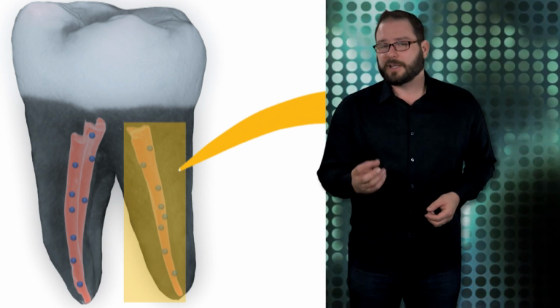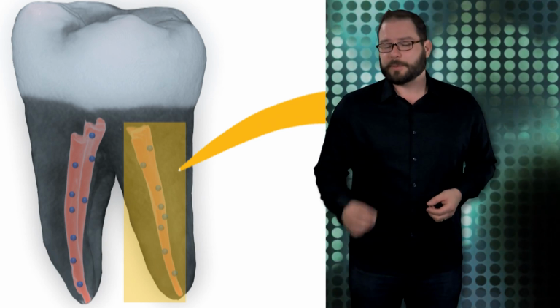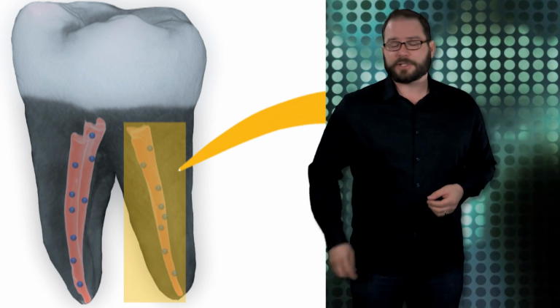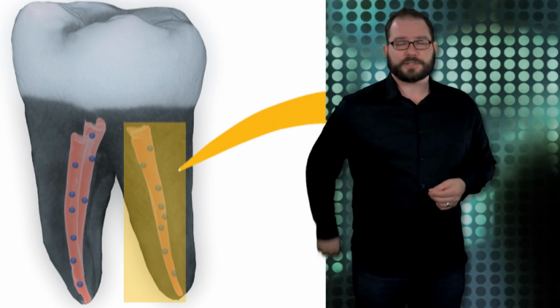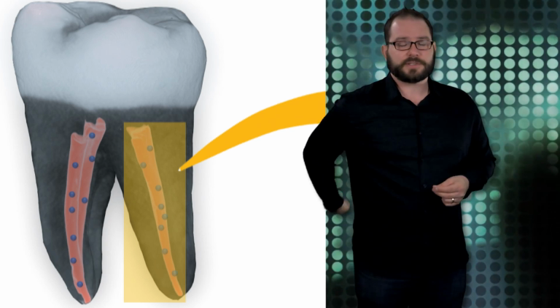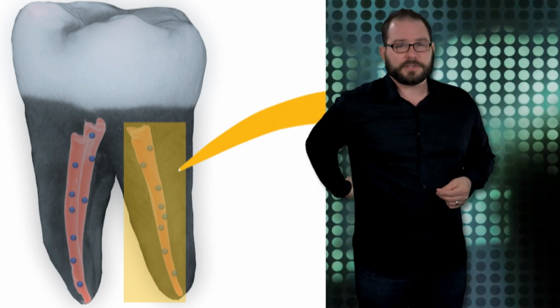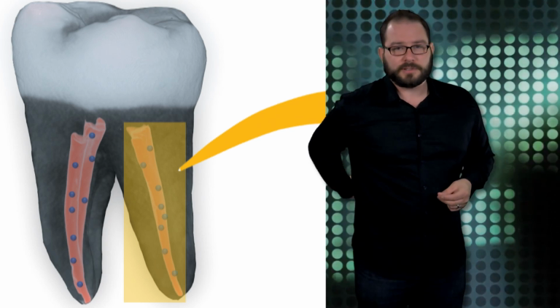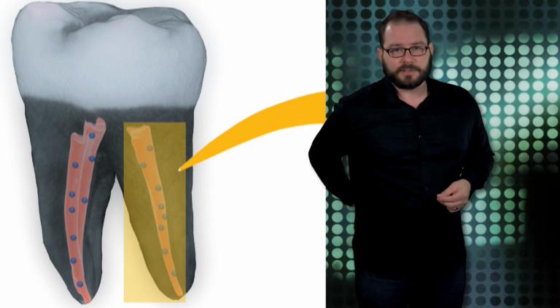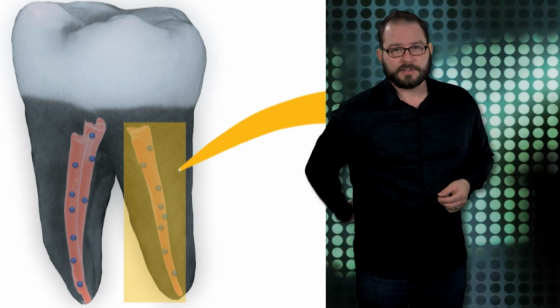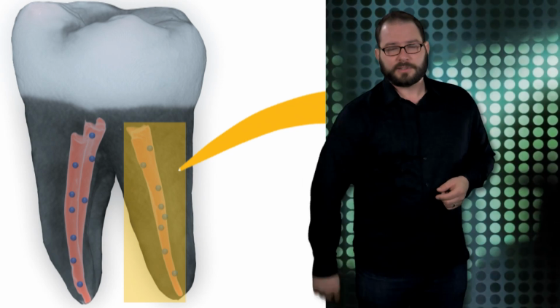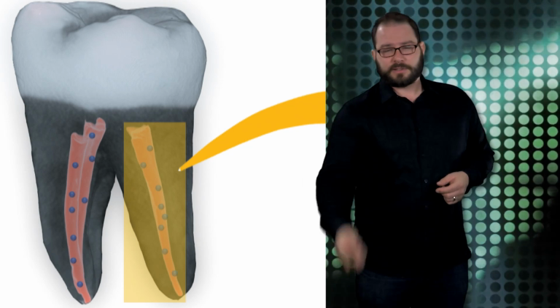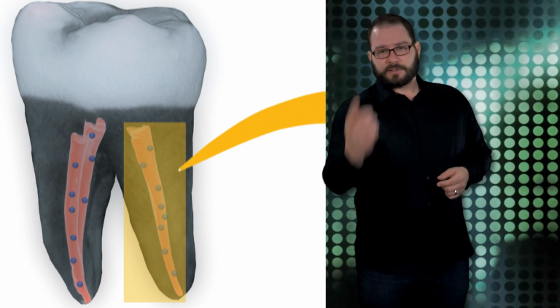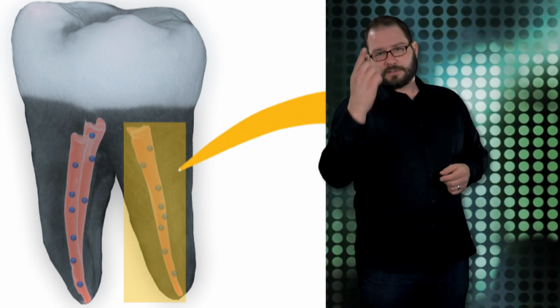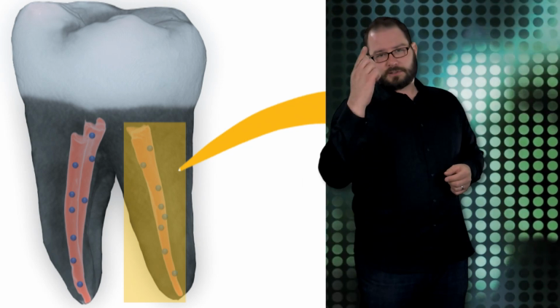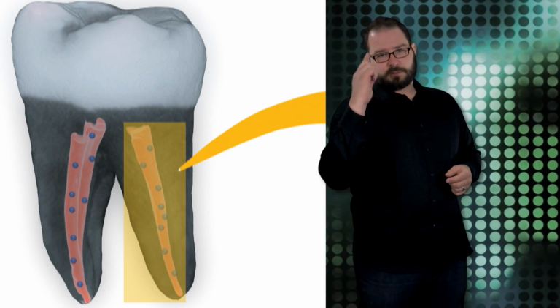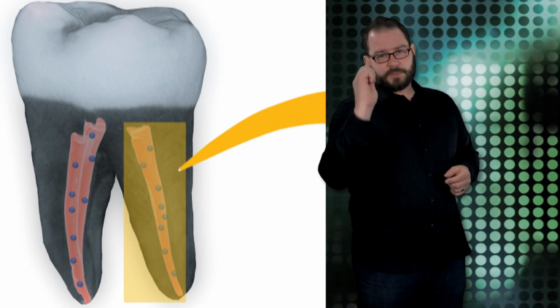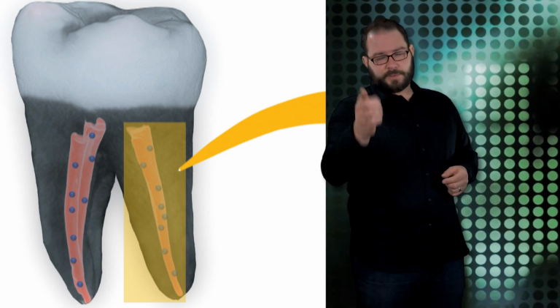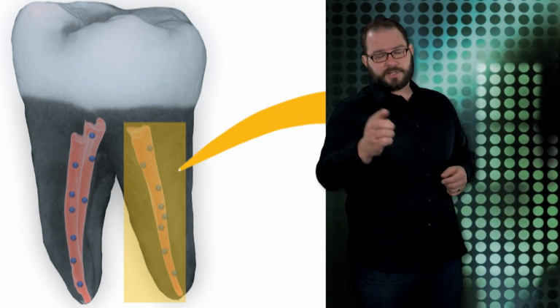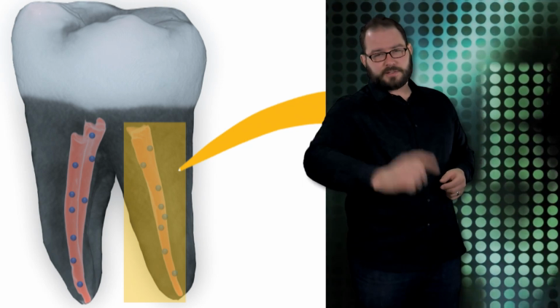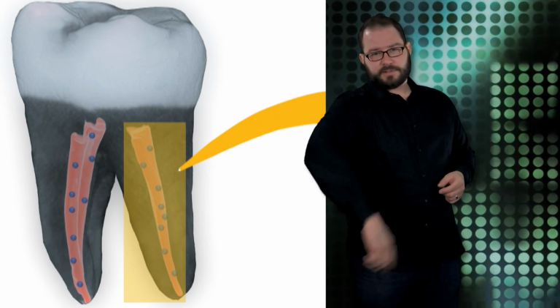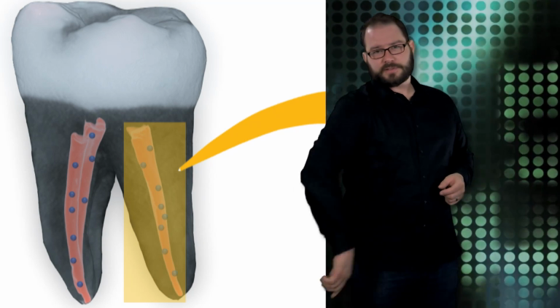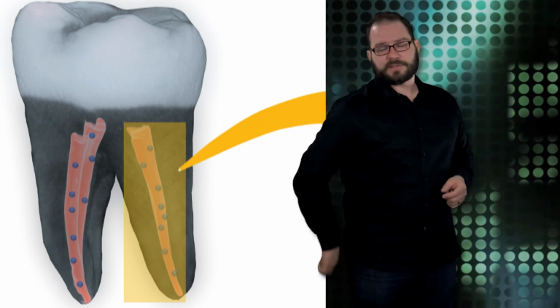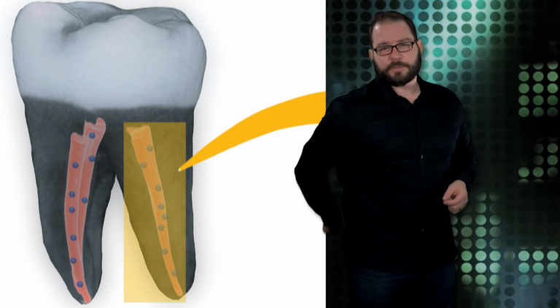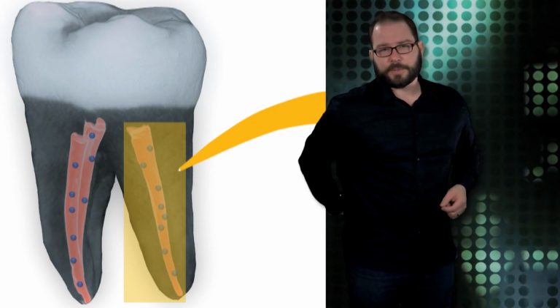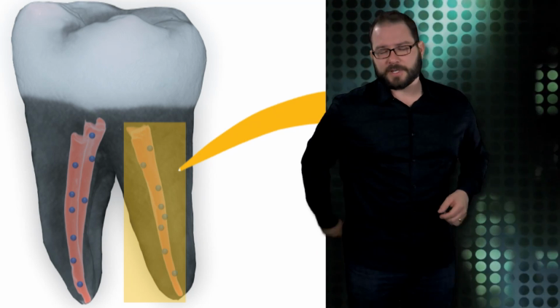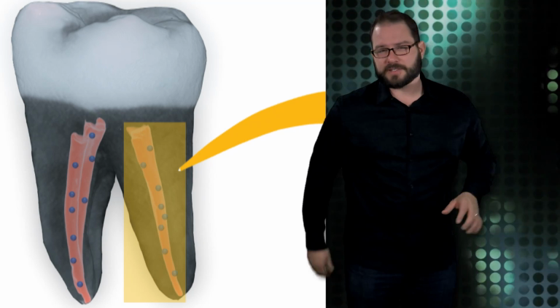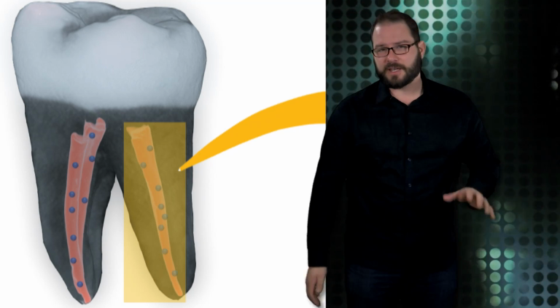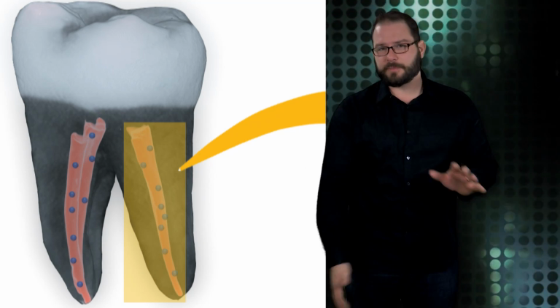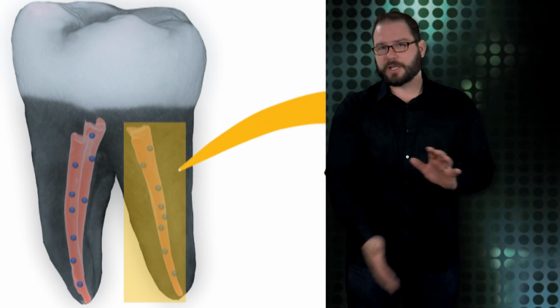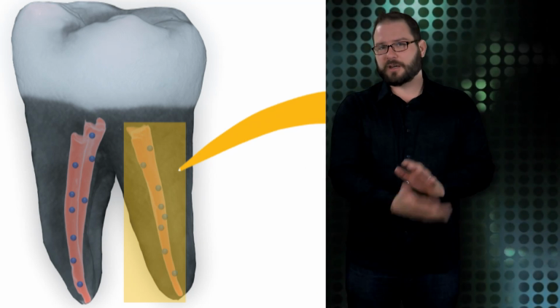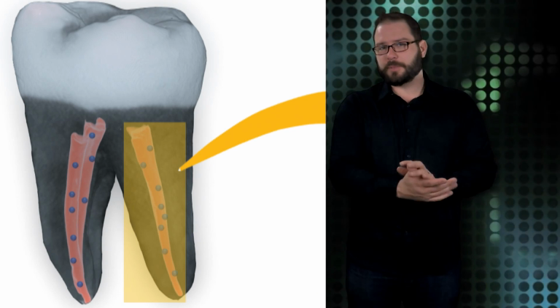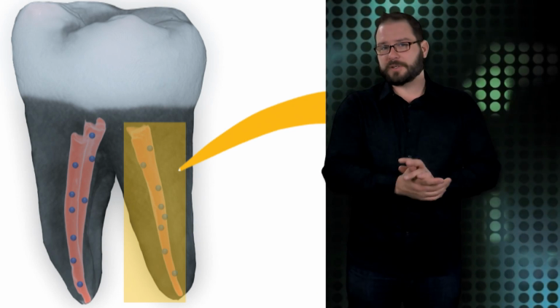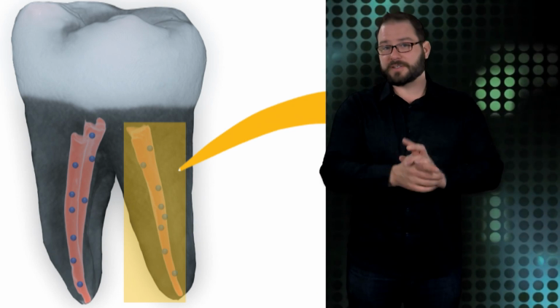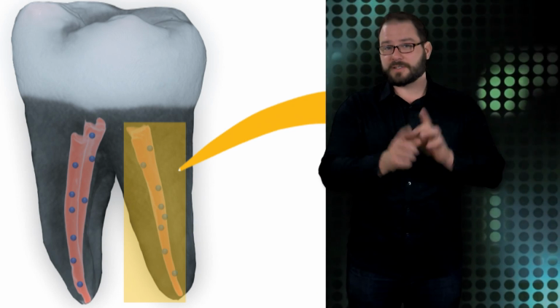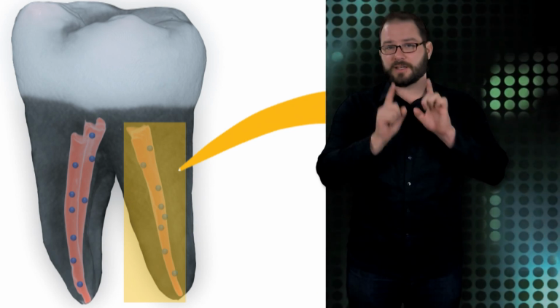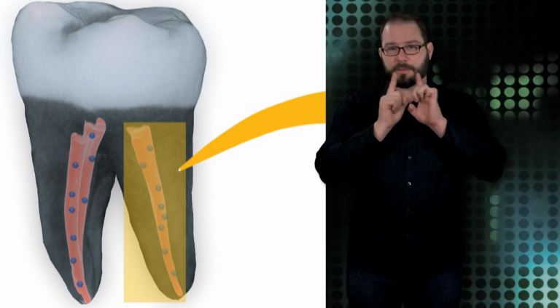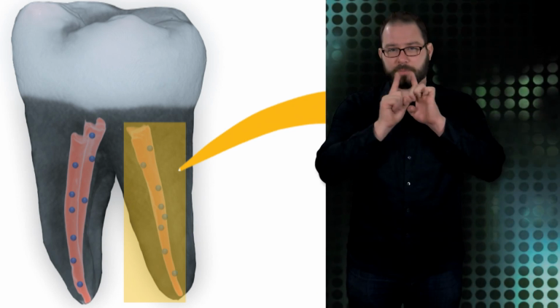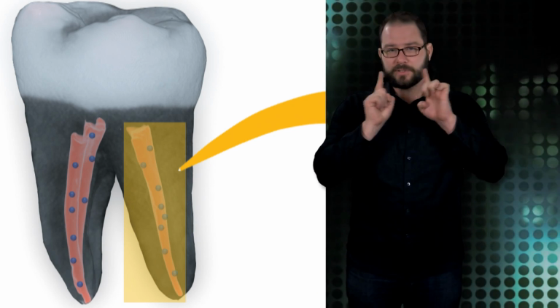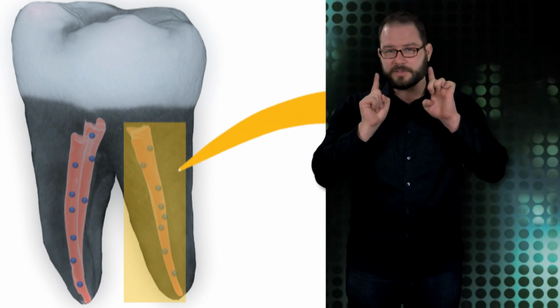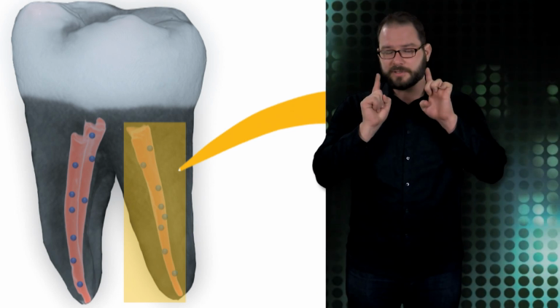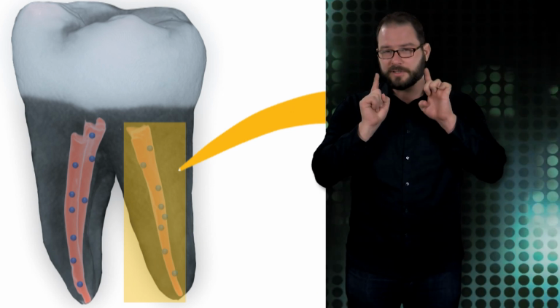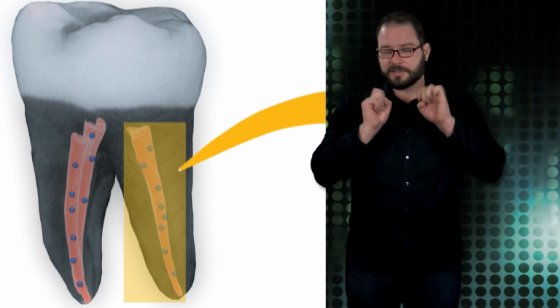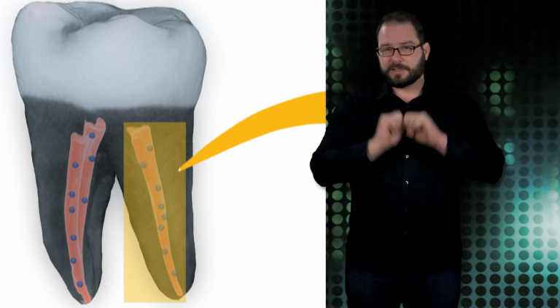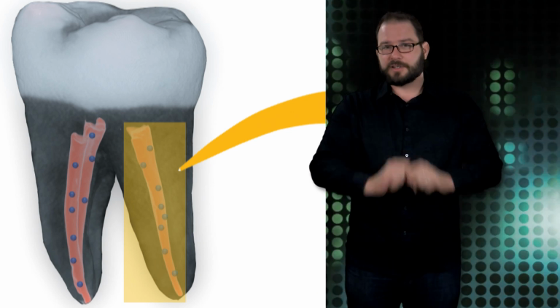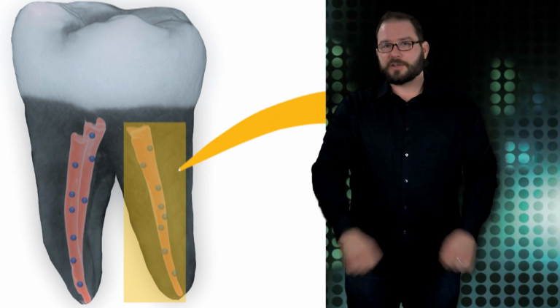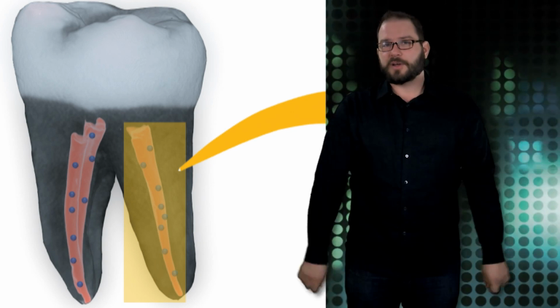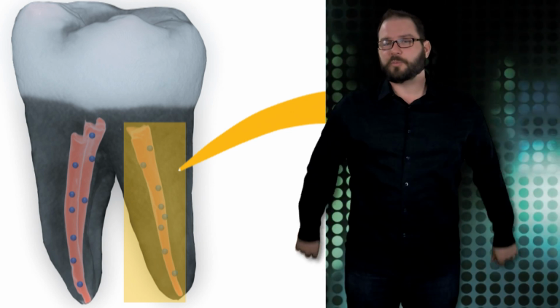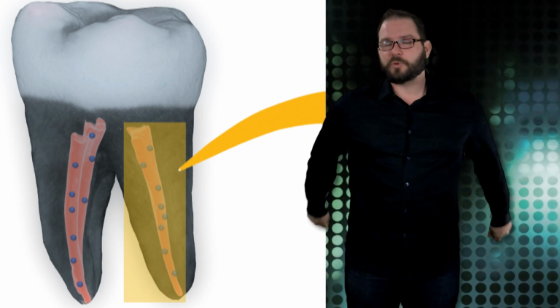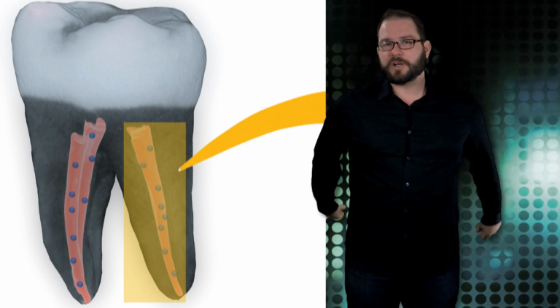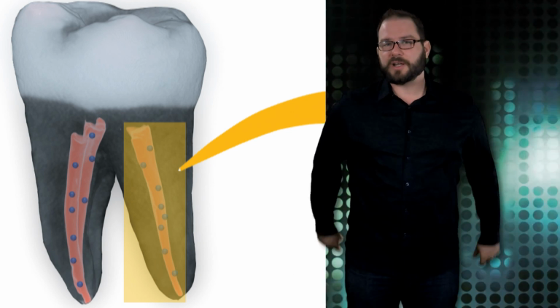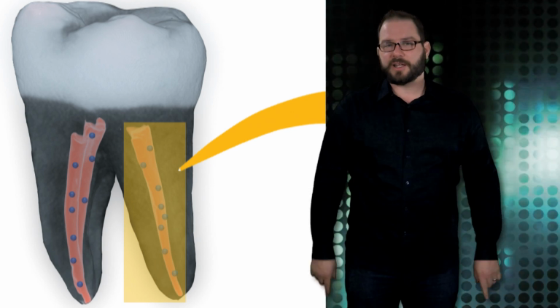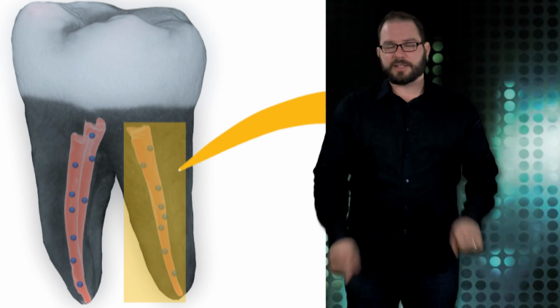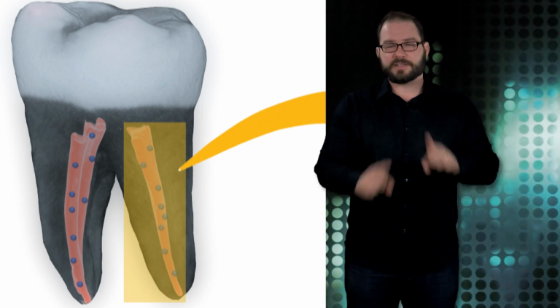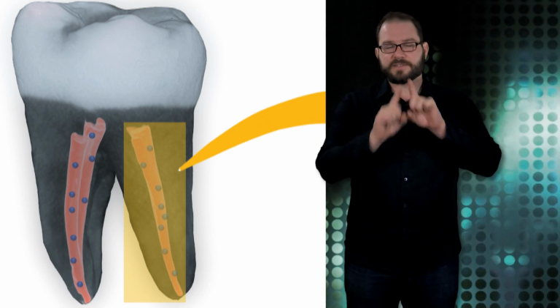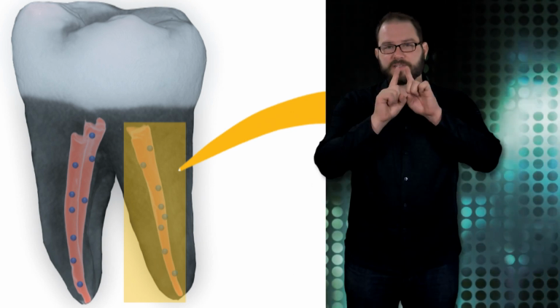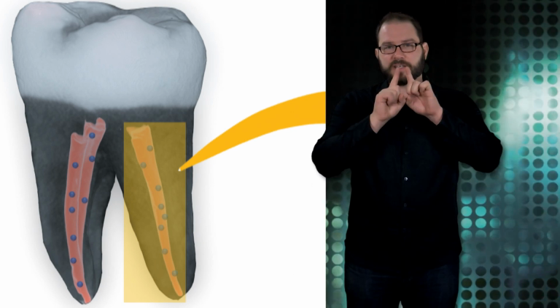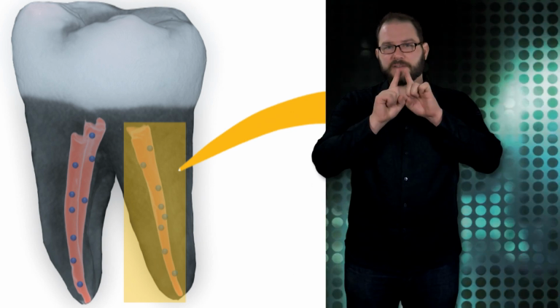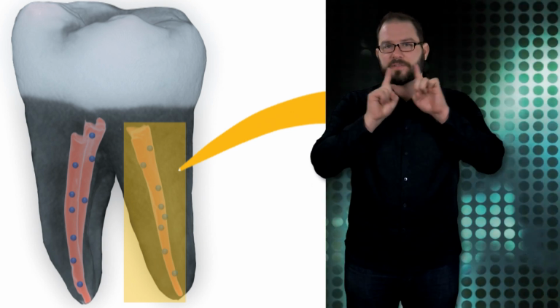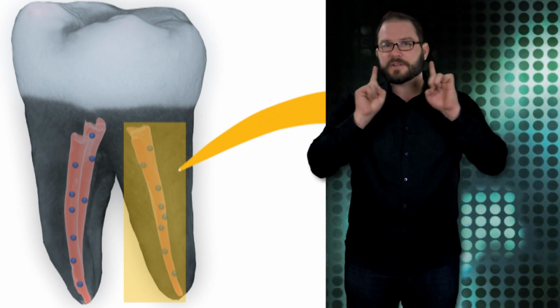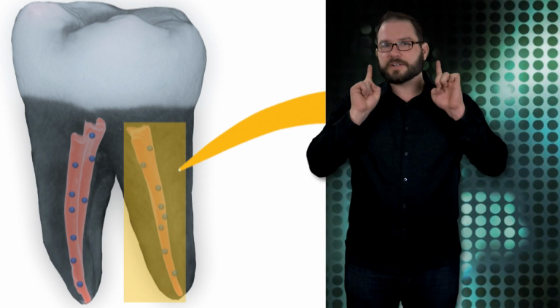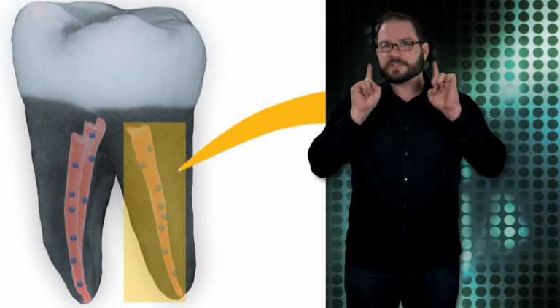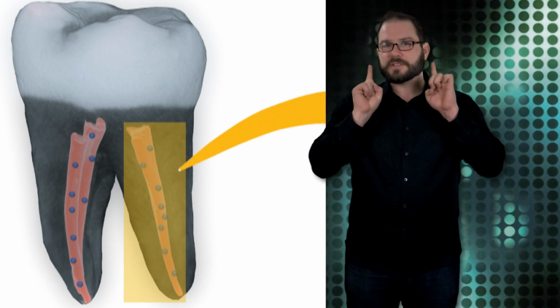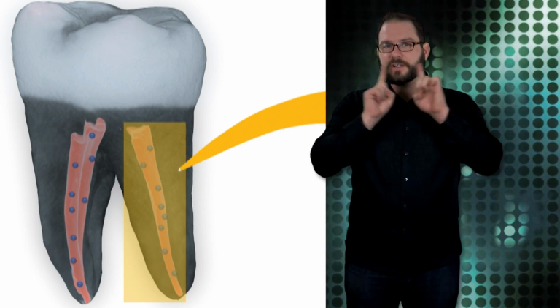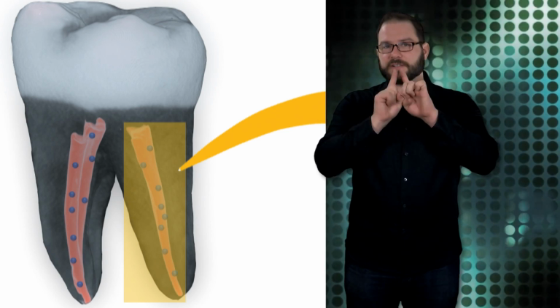I mean, just...maybe step up that timeline a bit, cause I'm running on the second and thirds here.